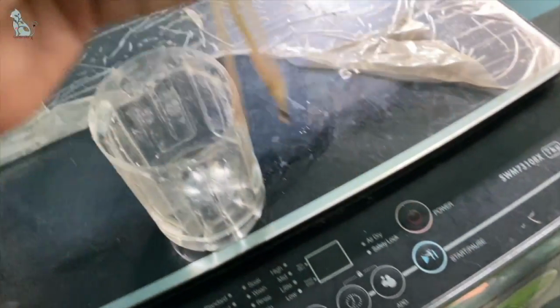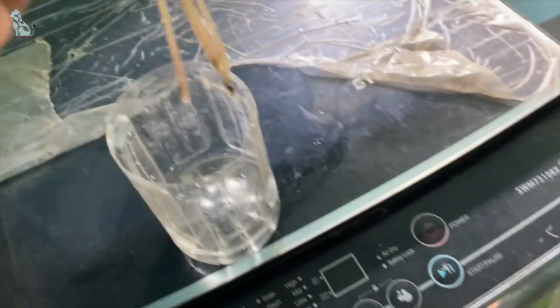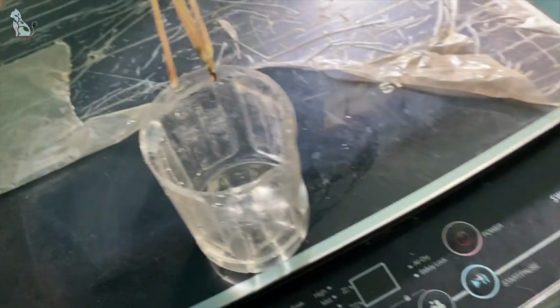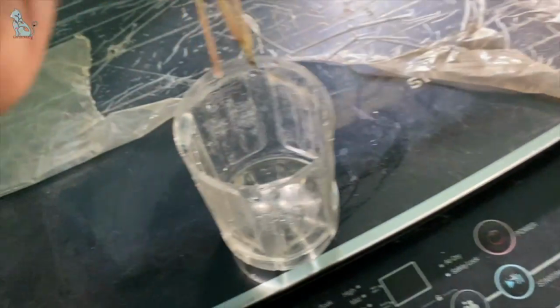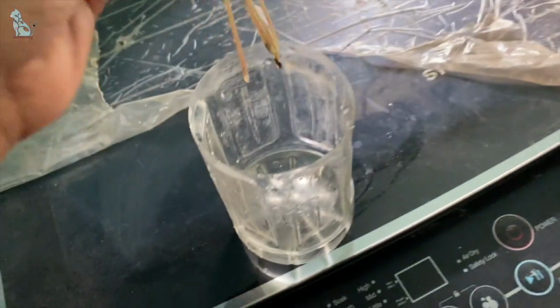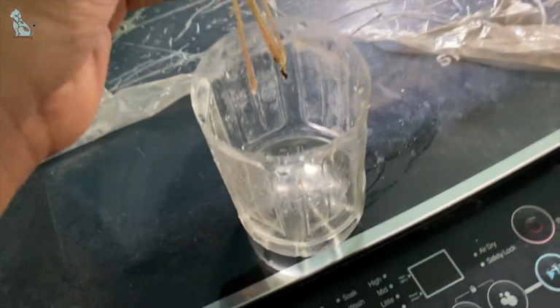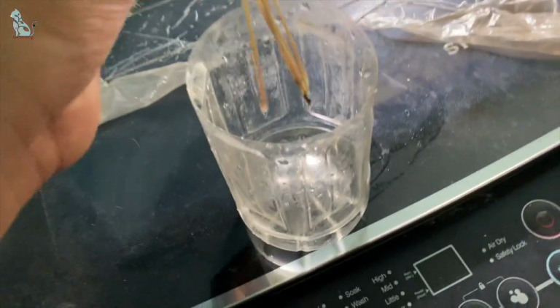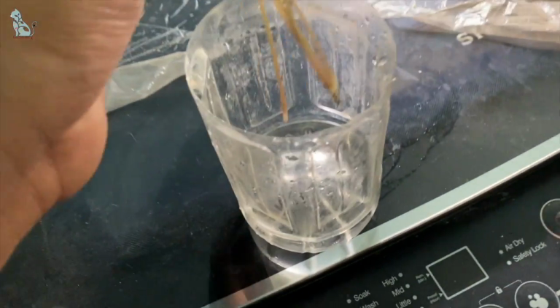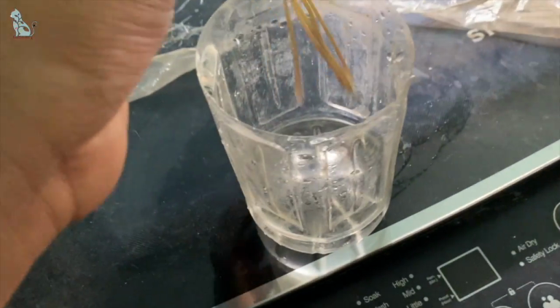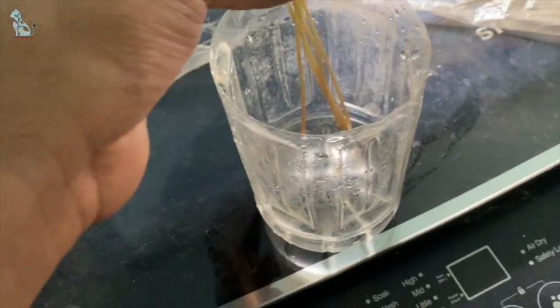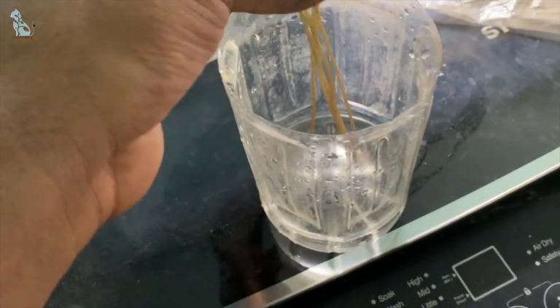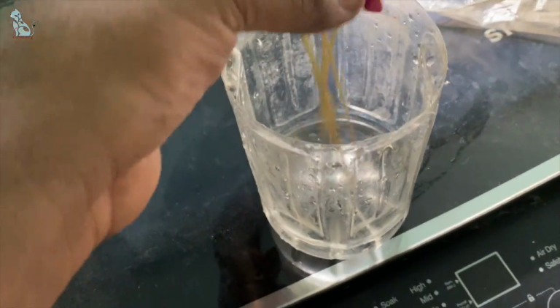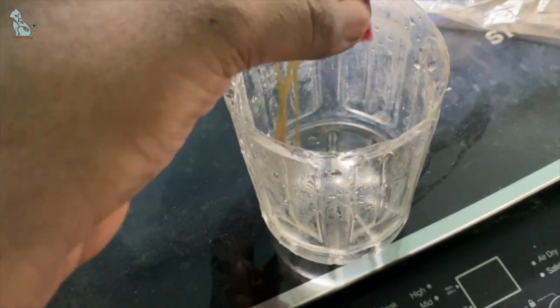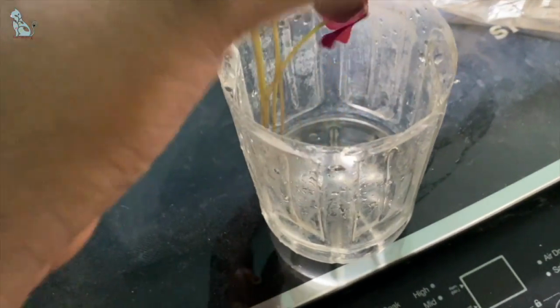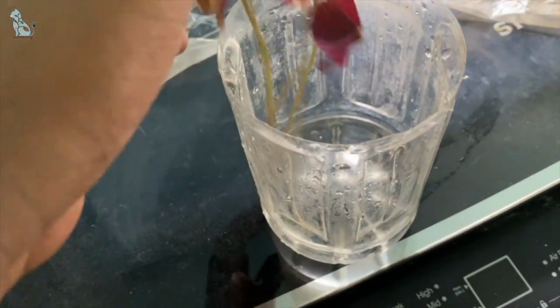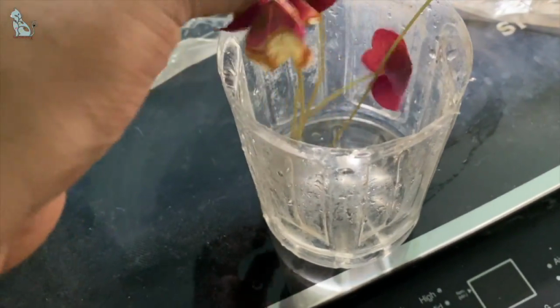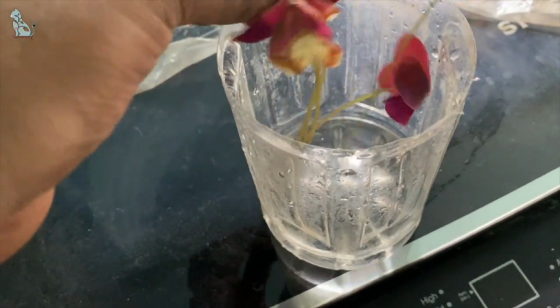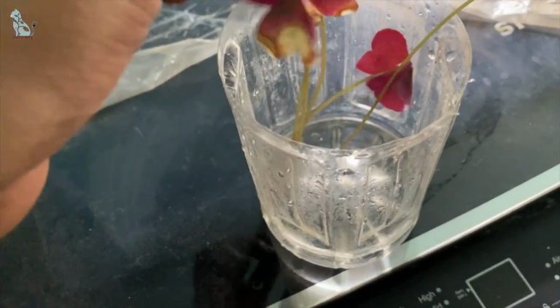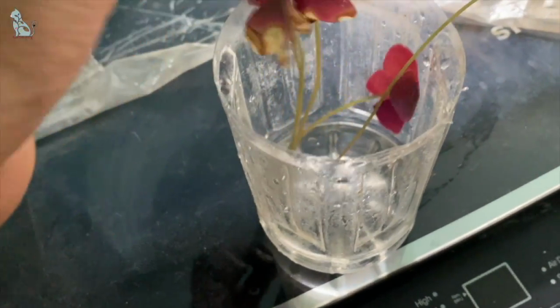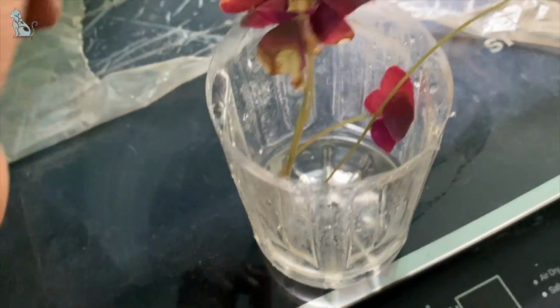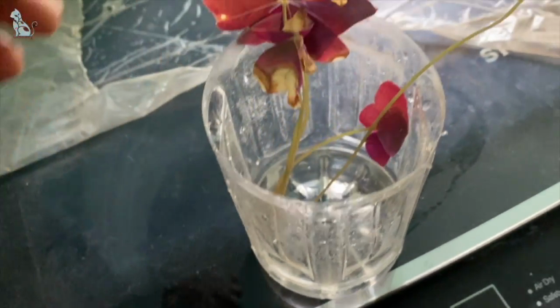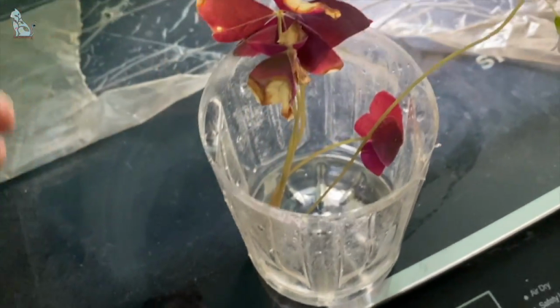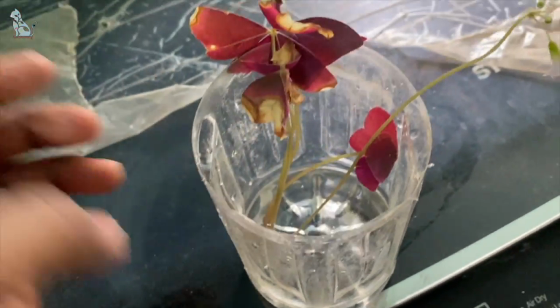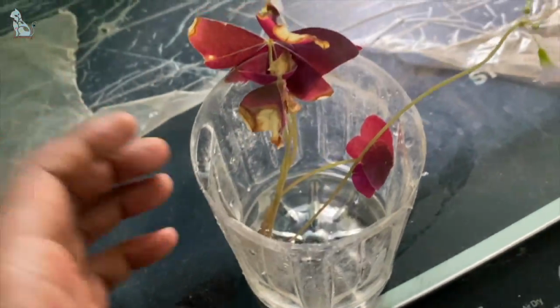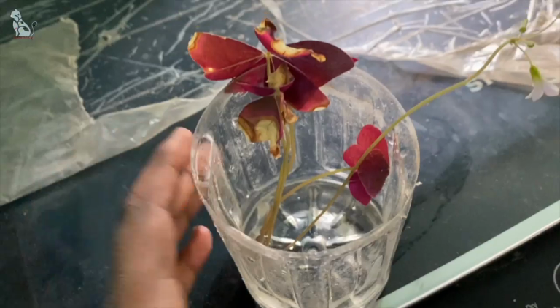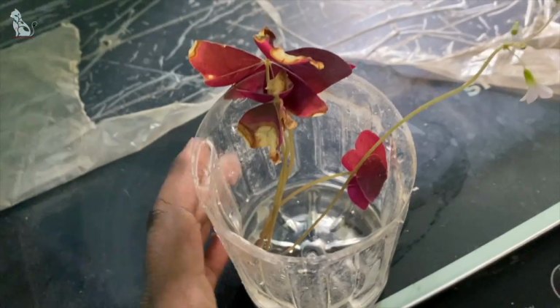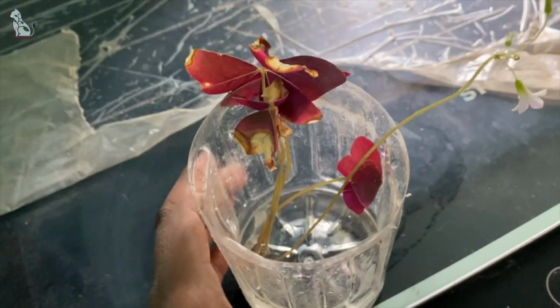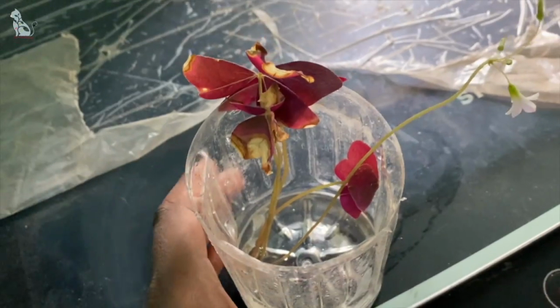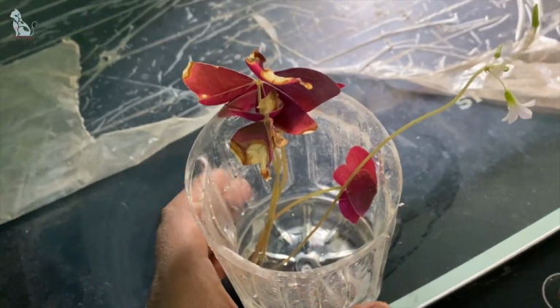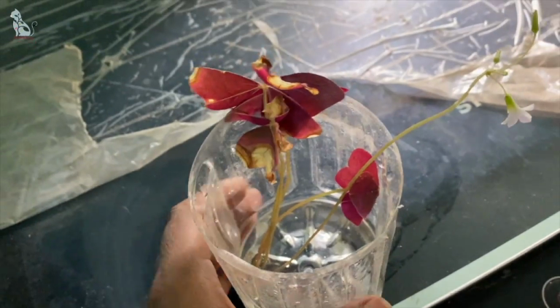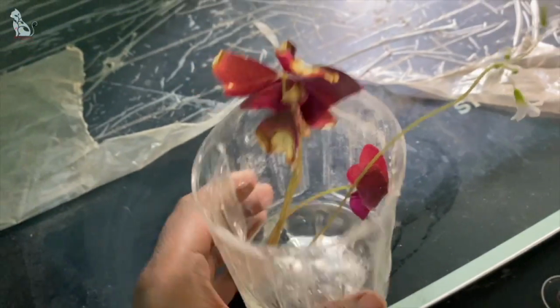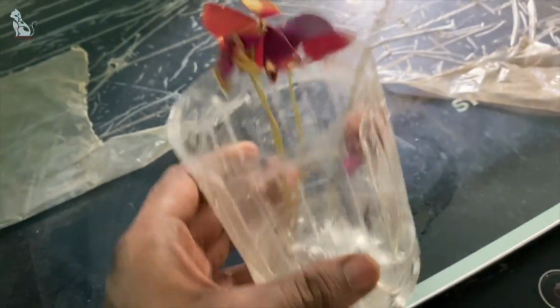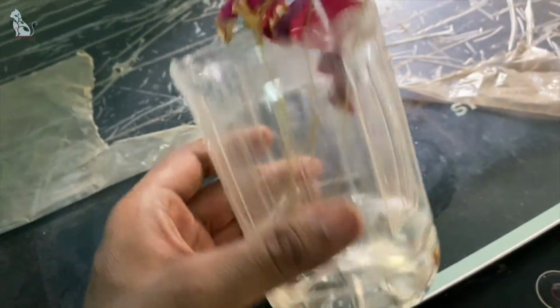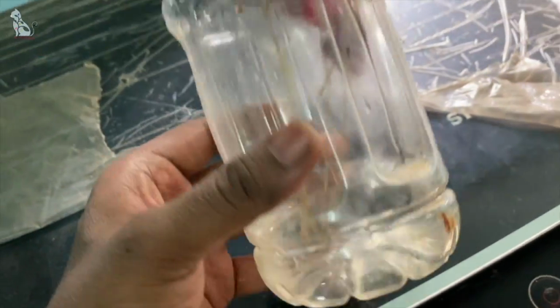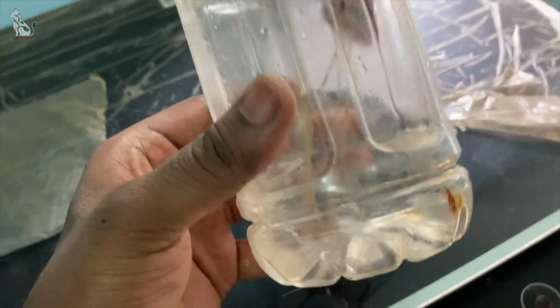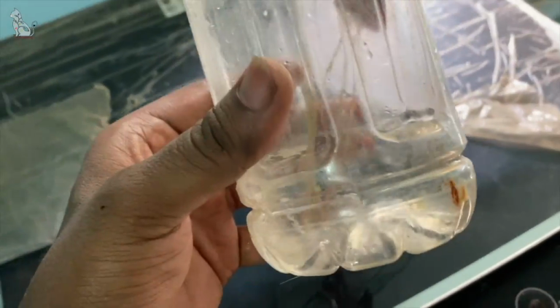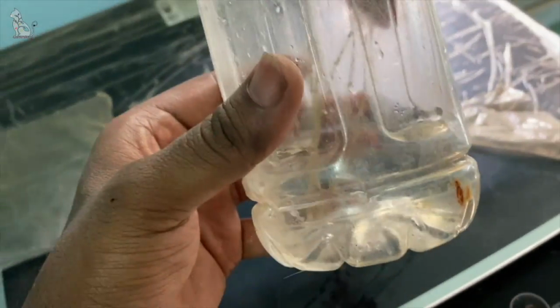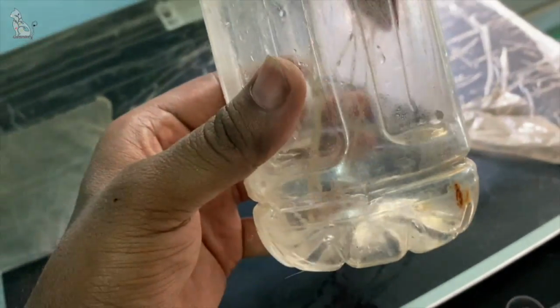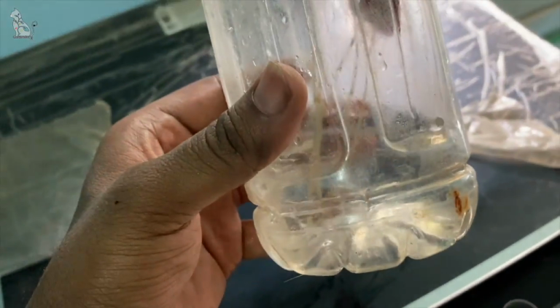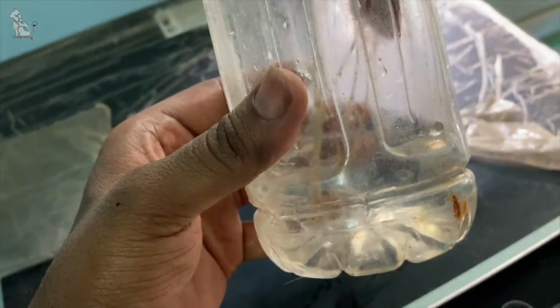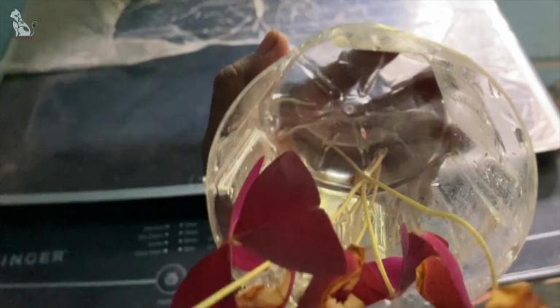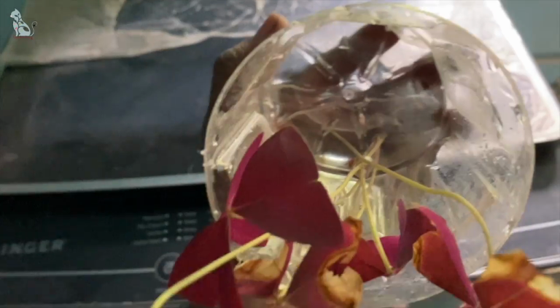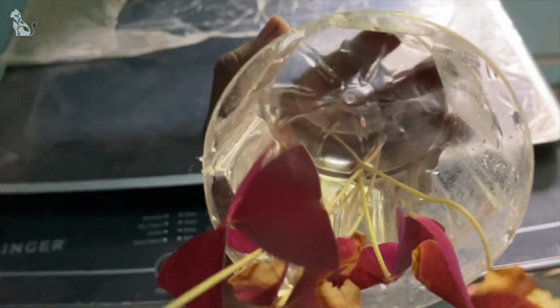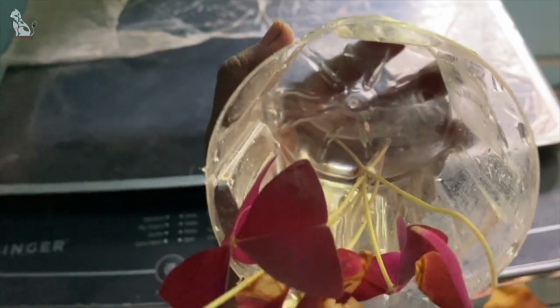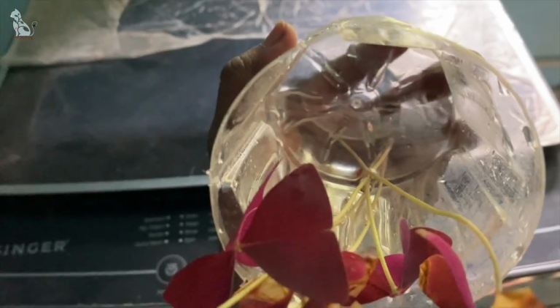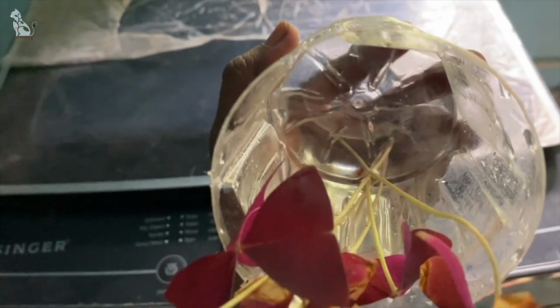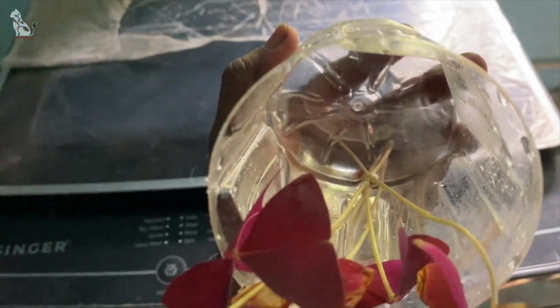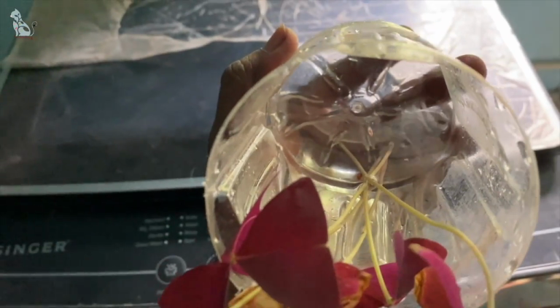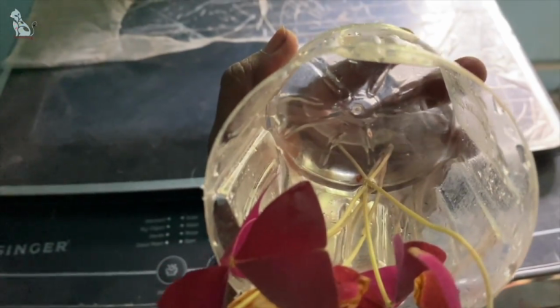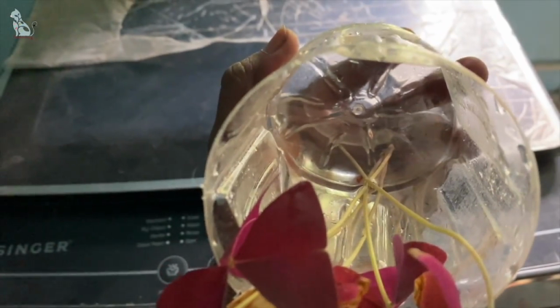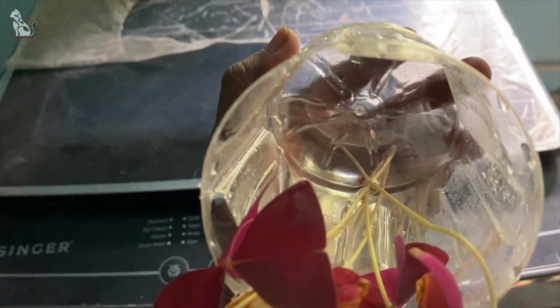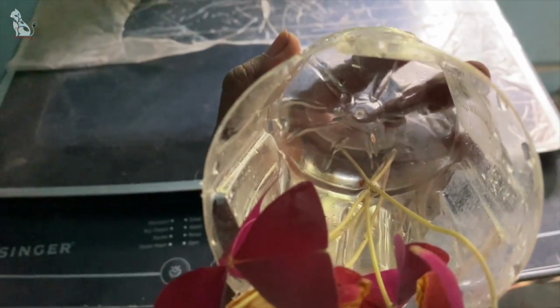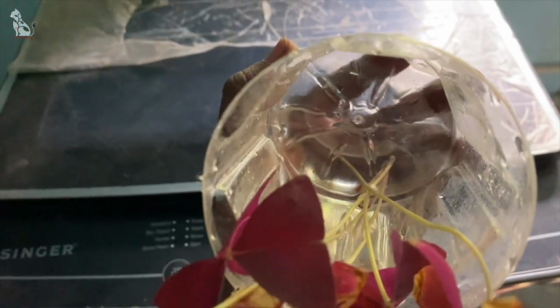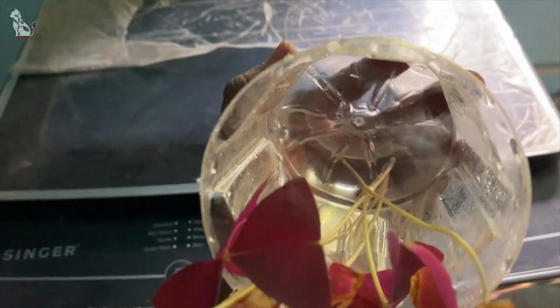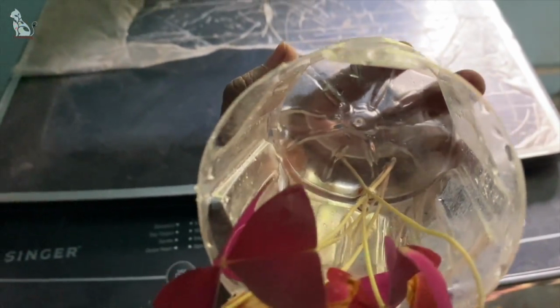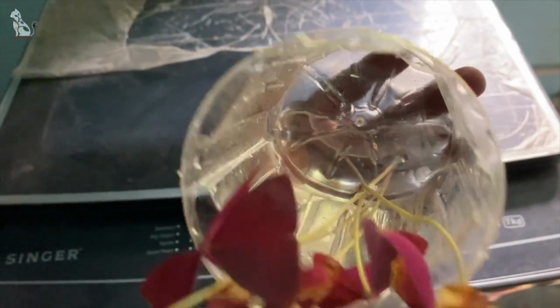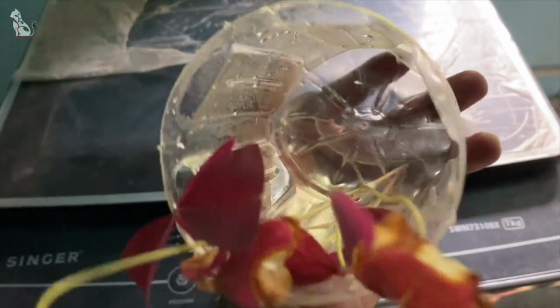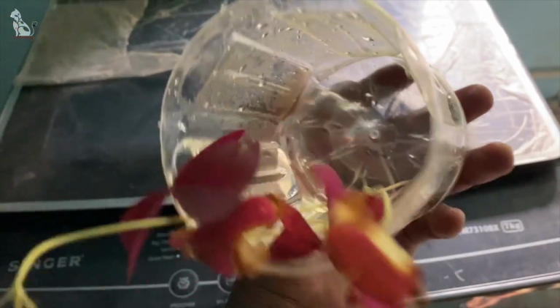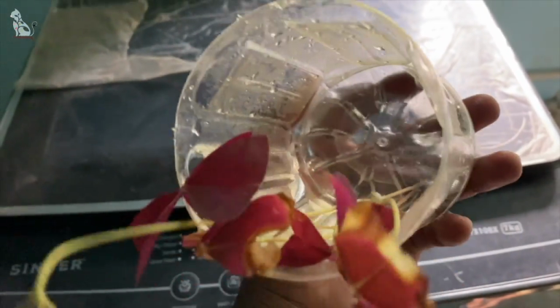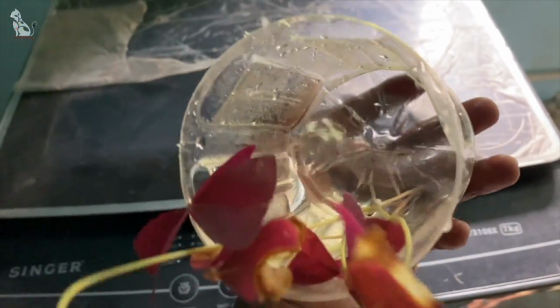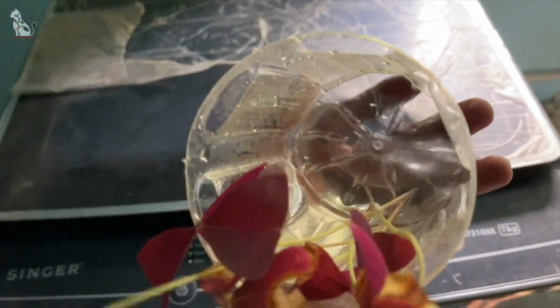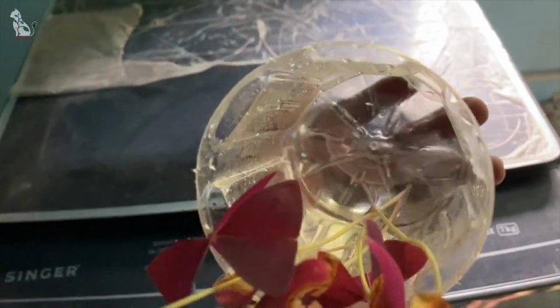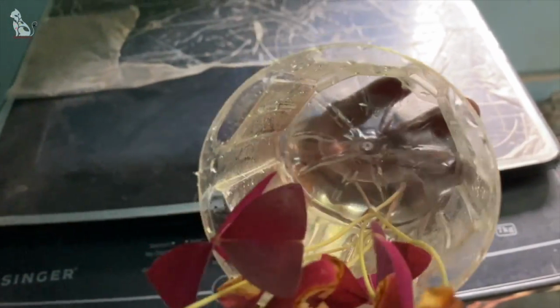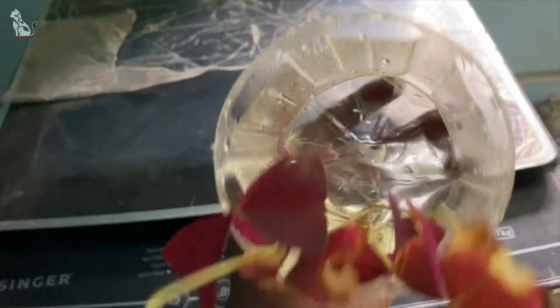Now we are putting these into water. Let's see what happens after putting them into water over the next seven days.